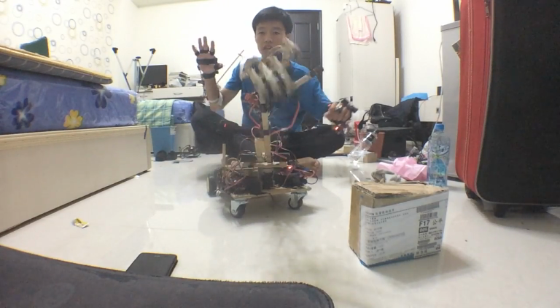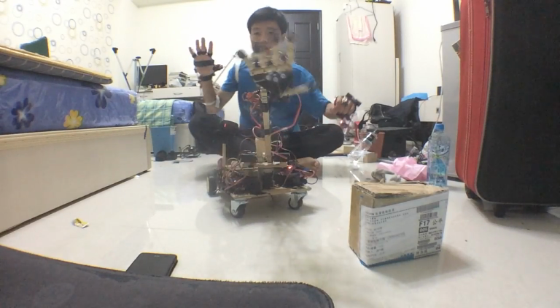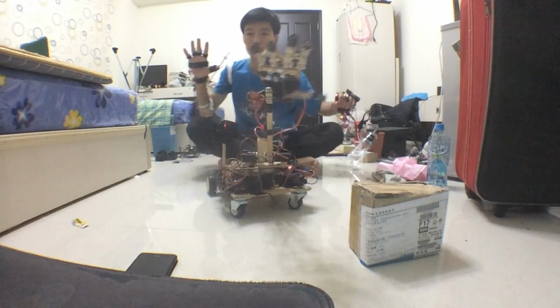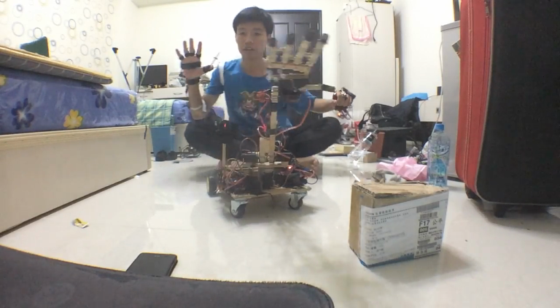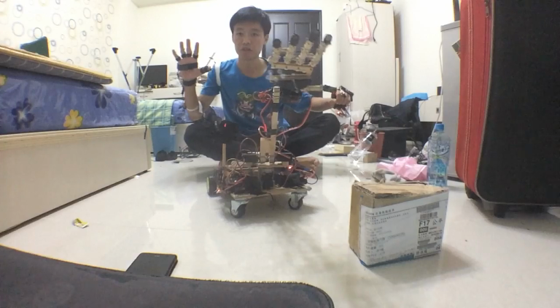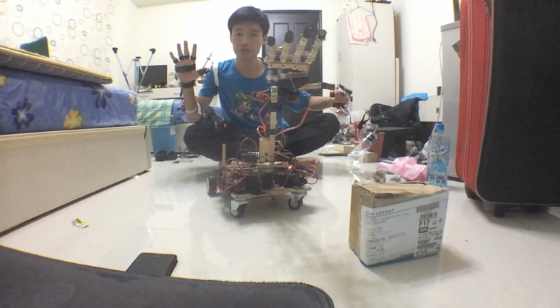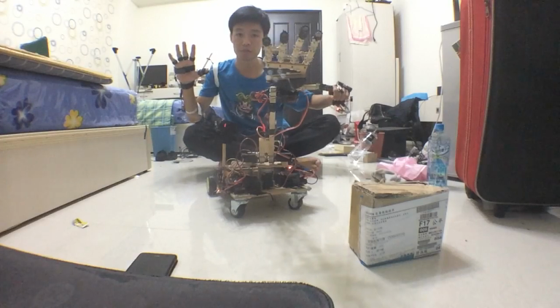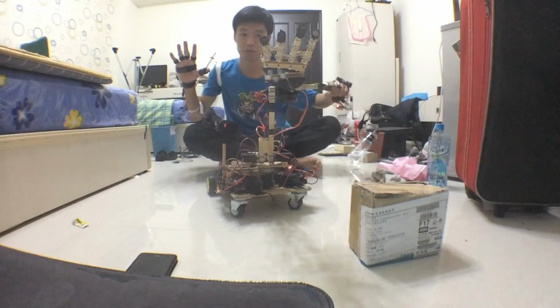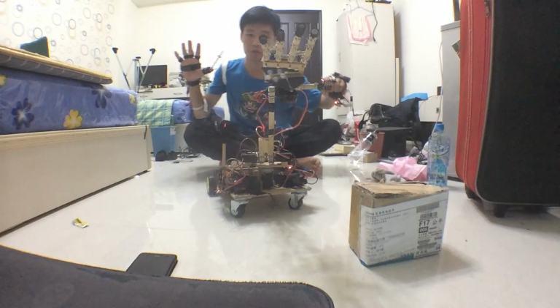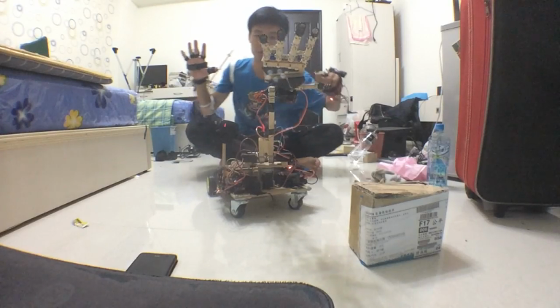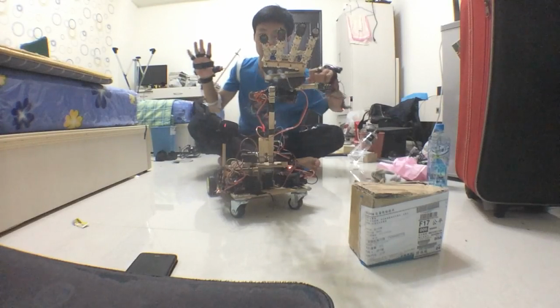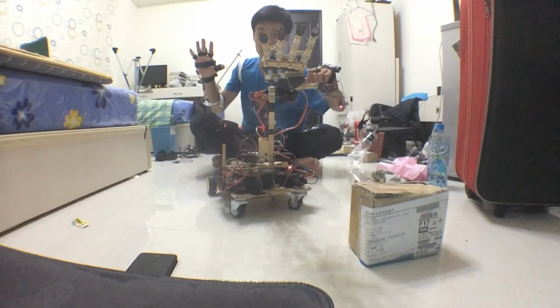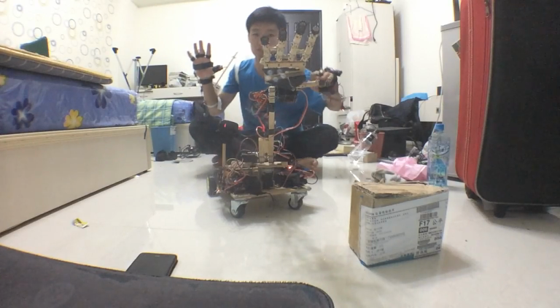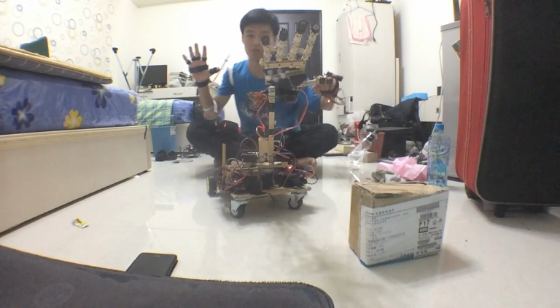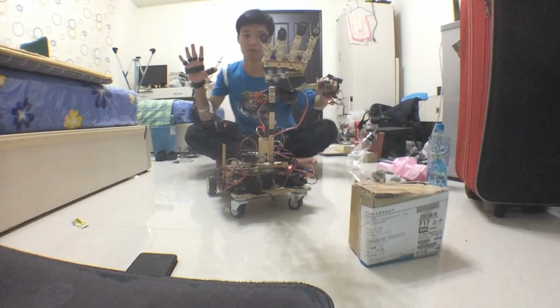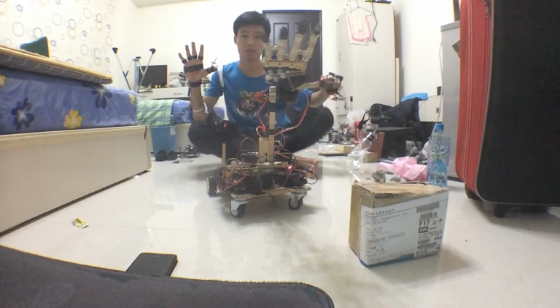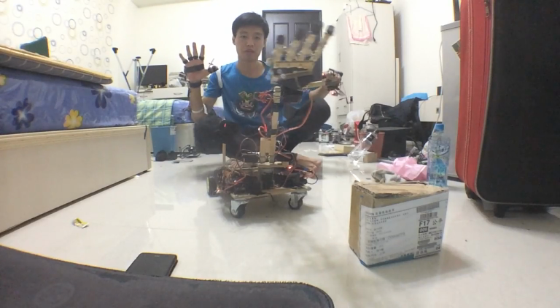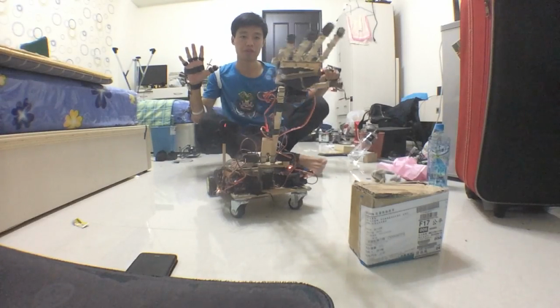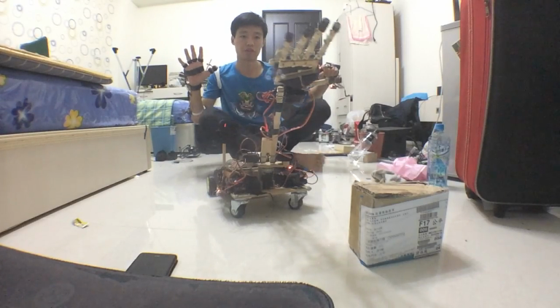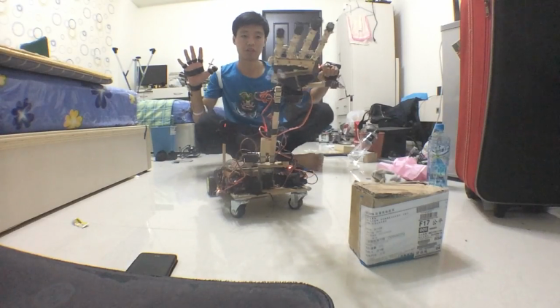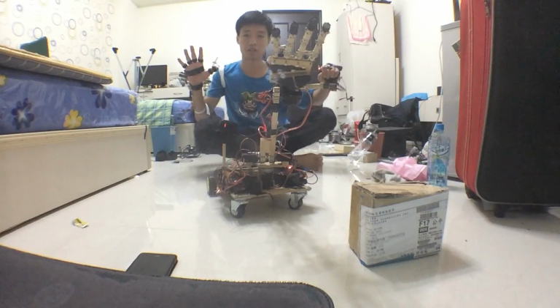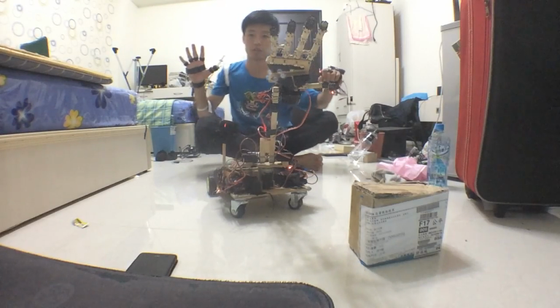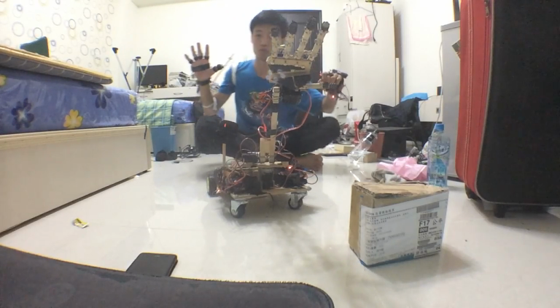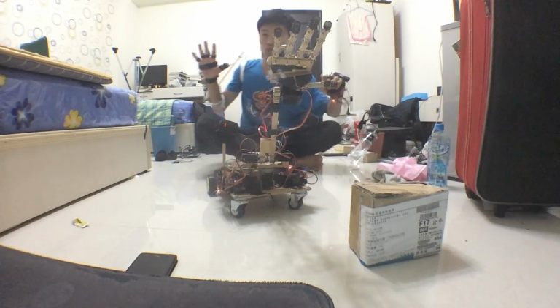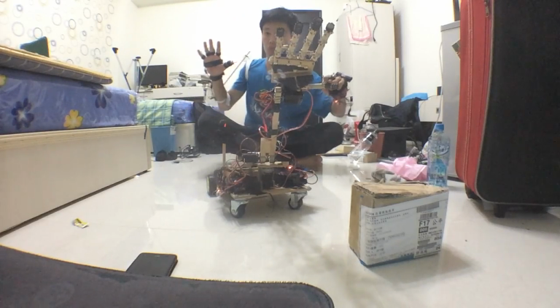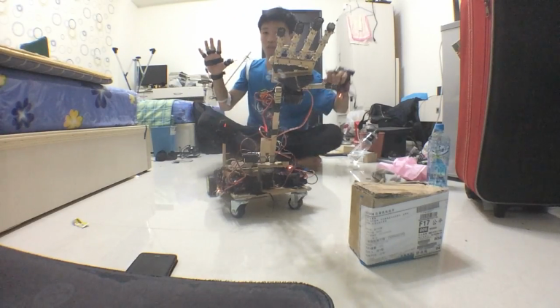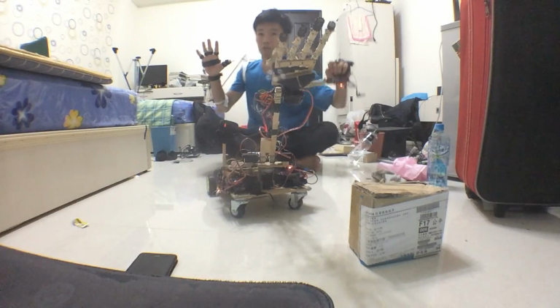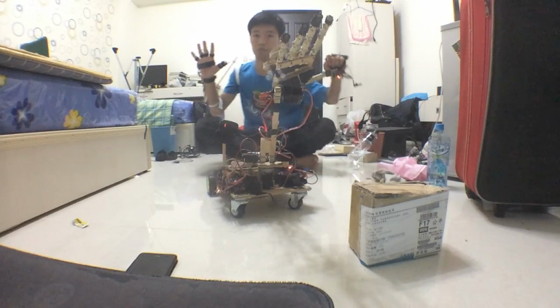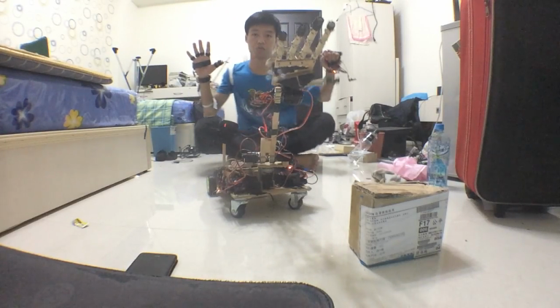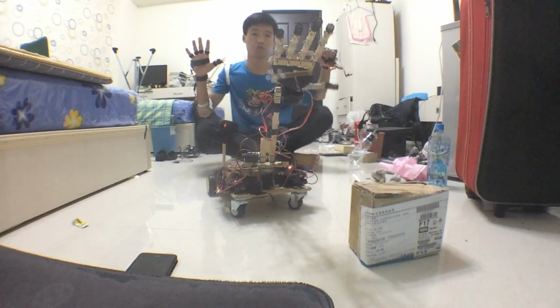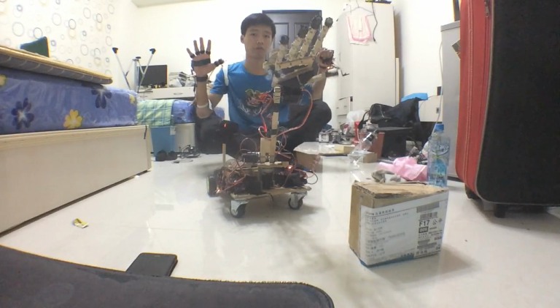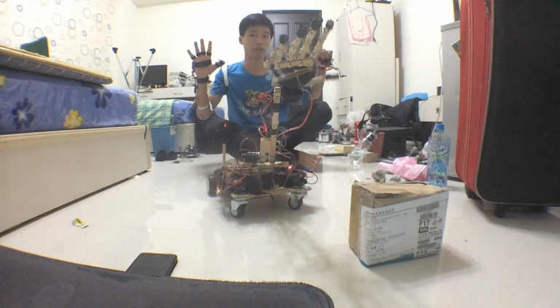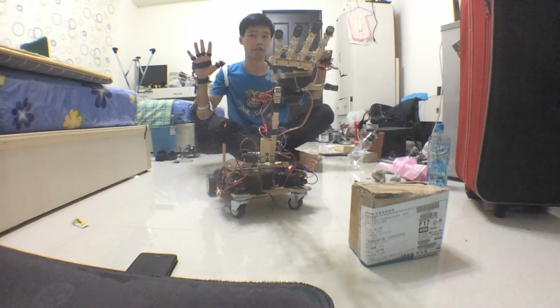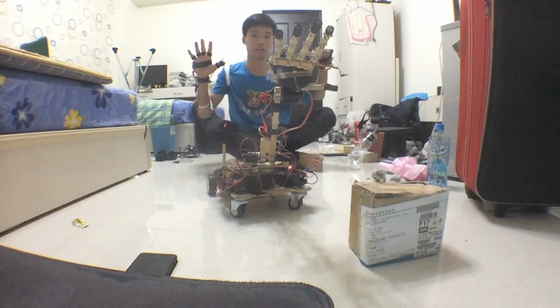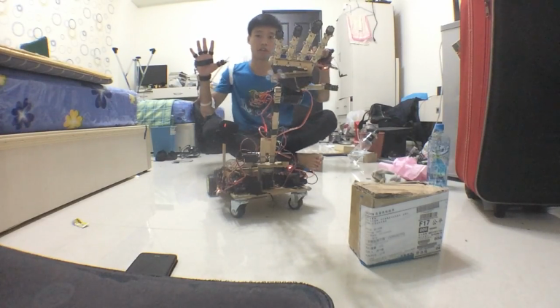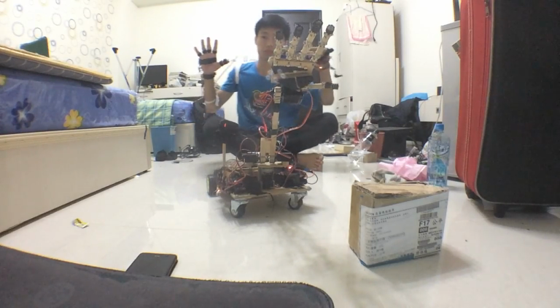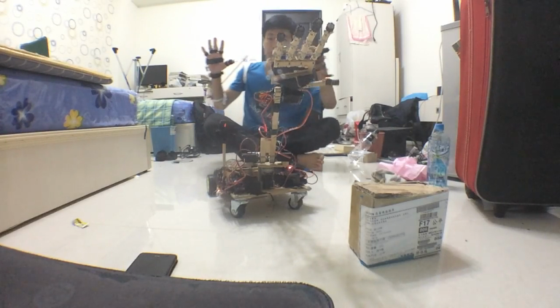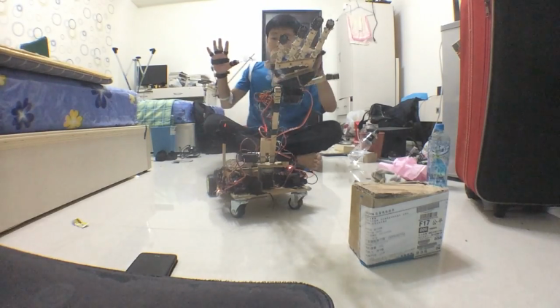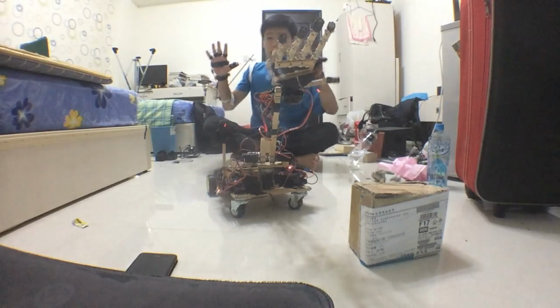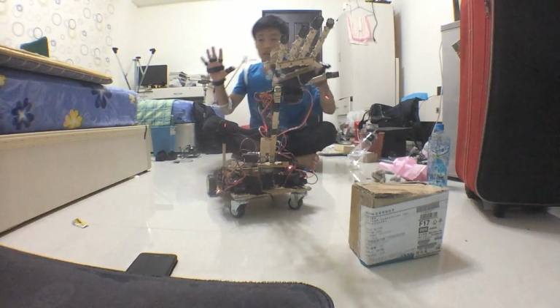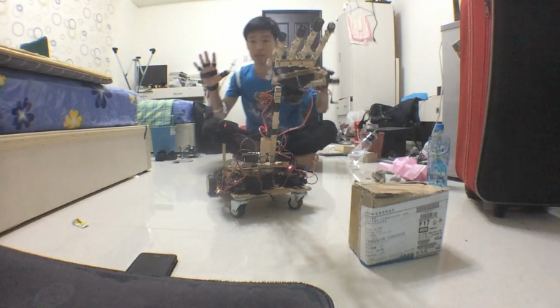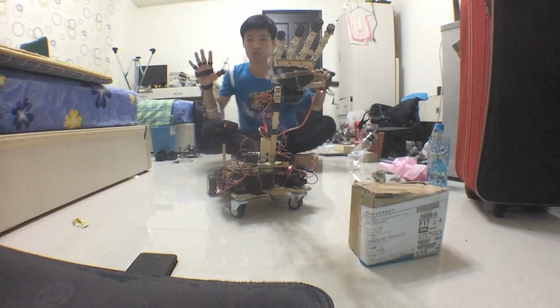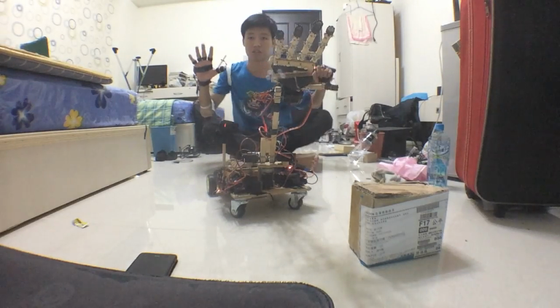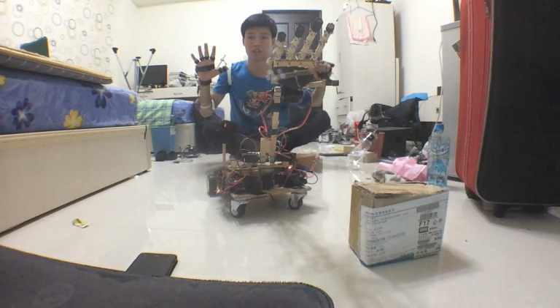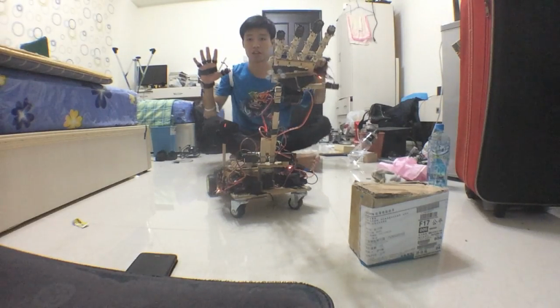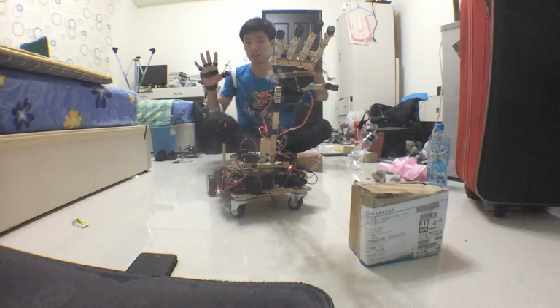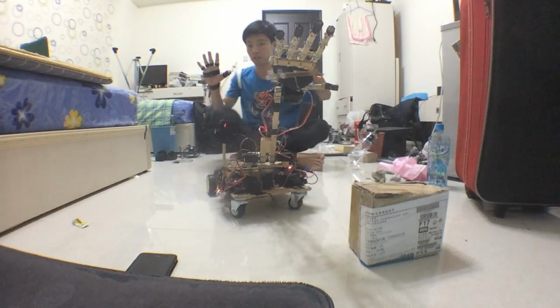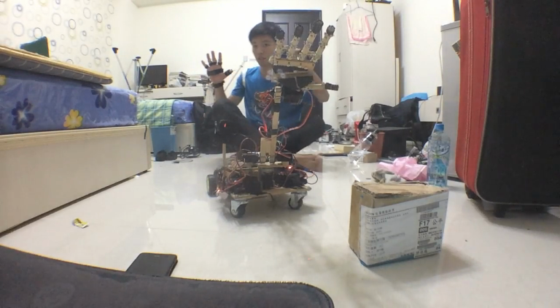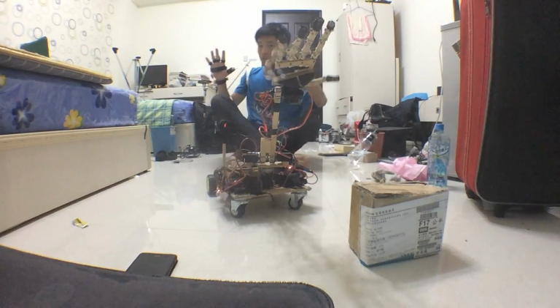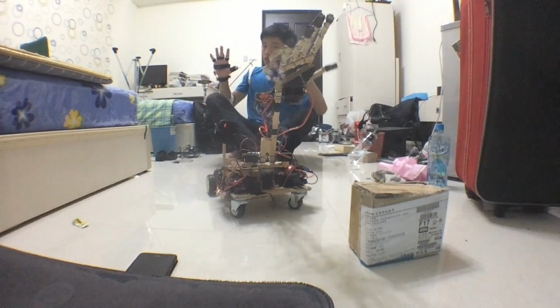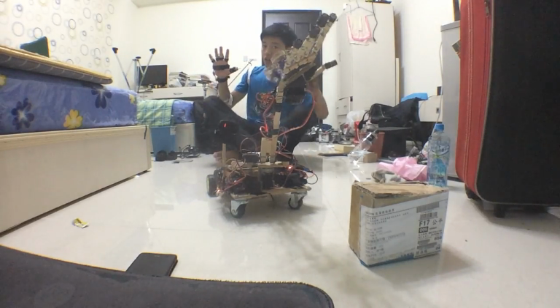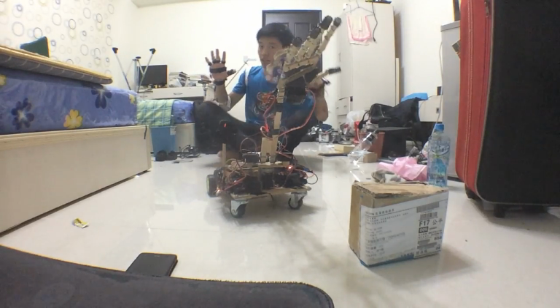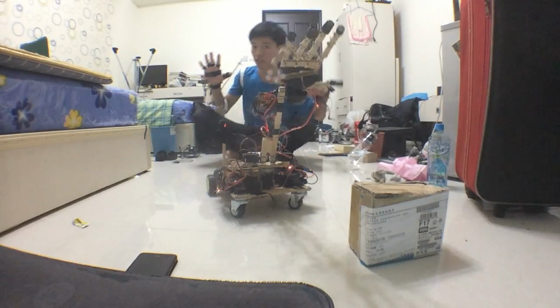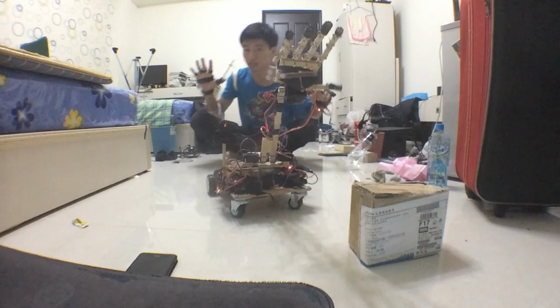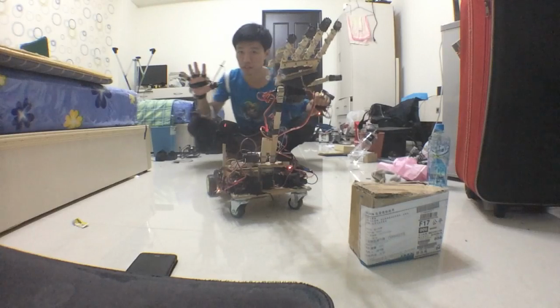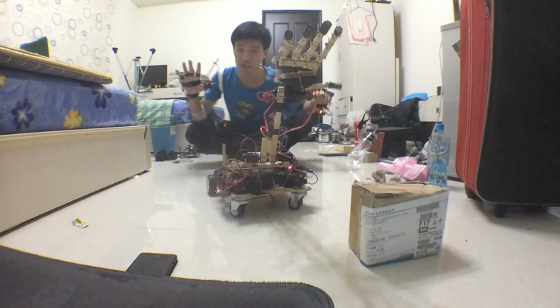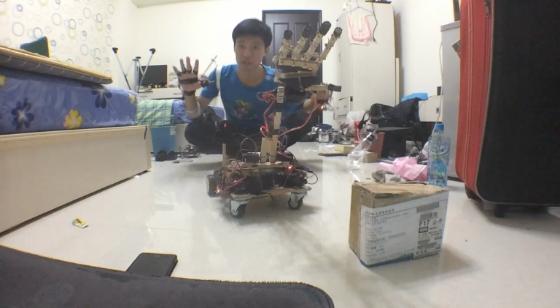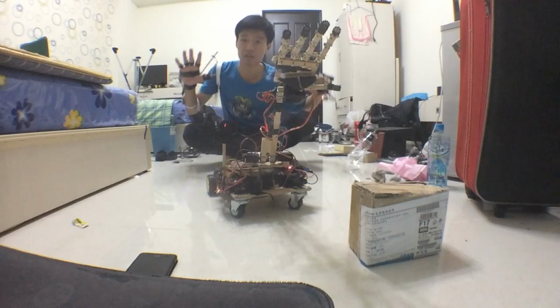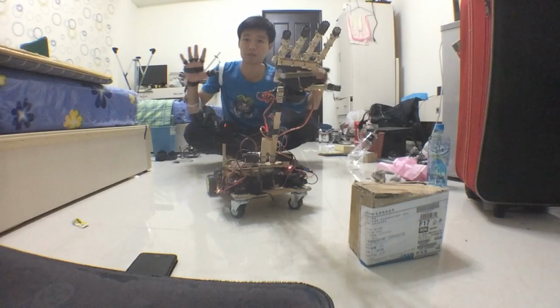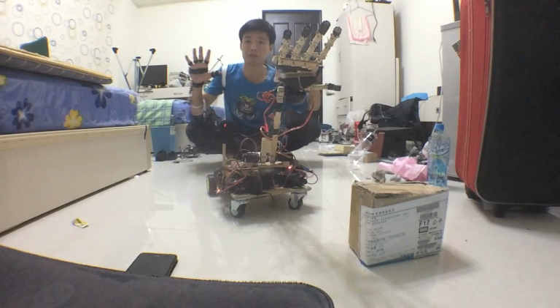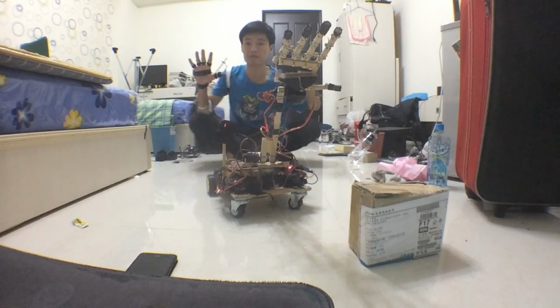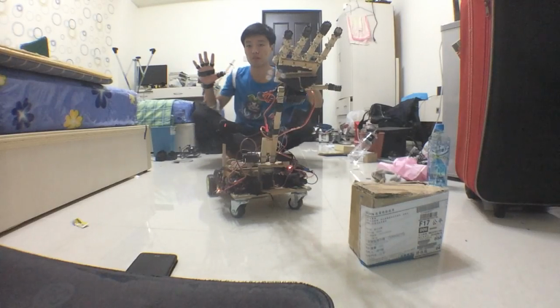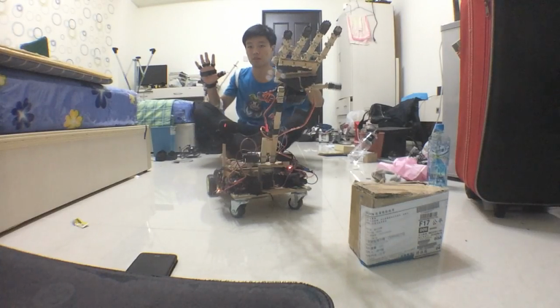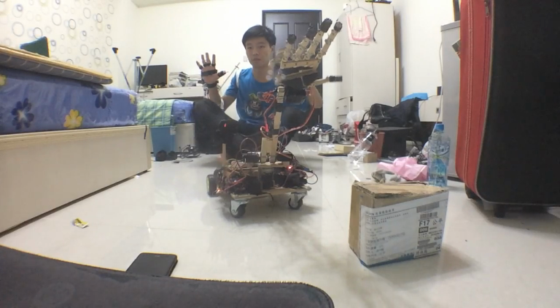I use Bluetooth to monitor the controller. Also, I can actually stand aside and operate it from a distance.